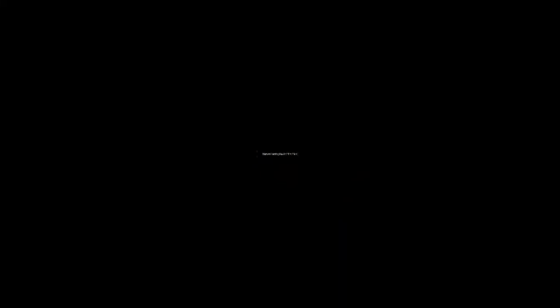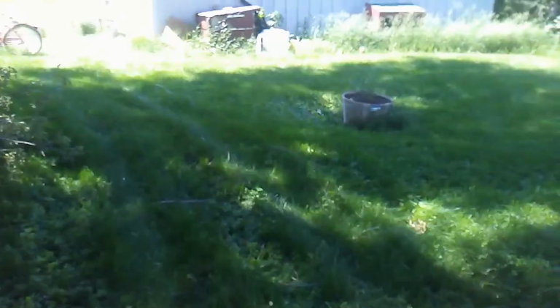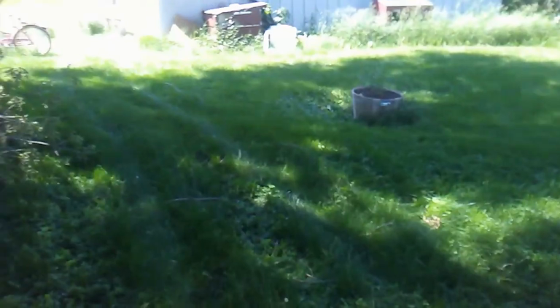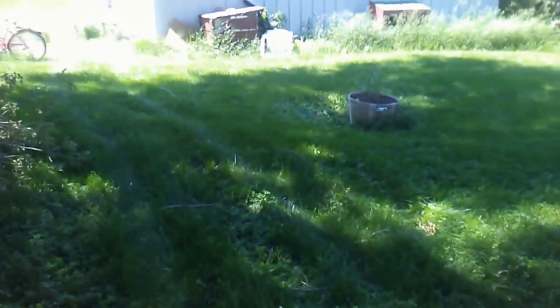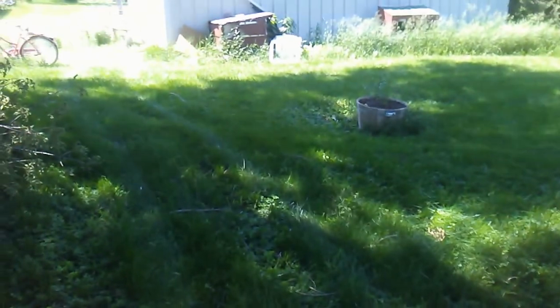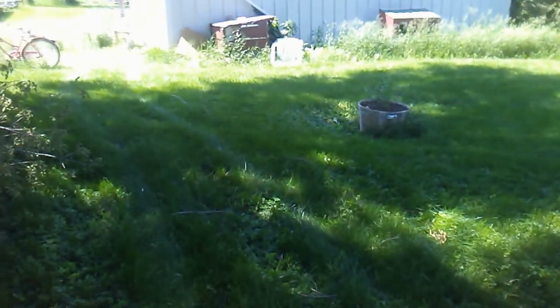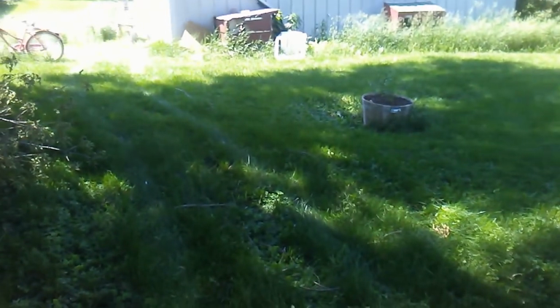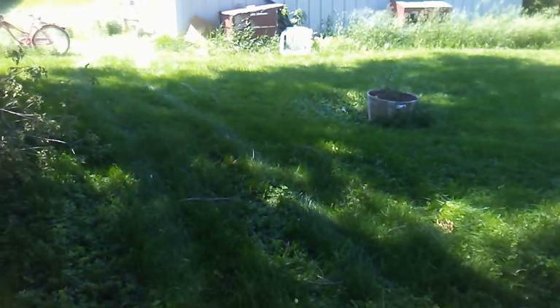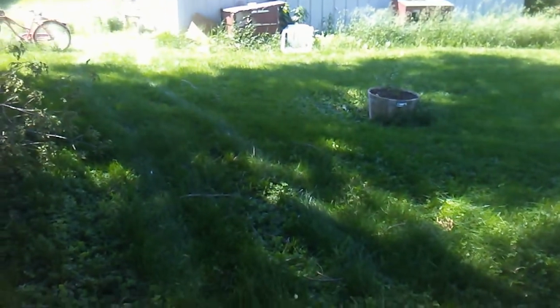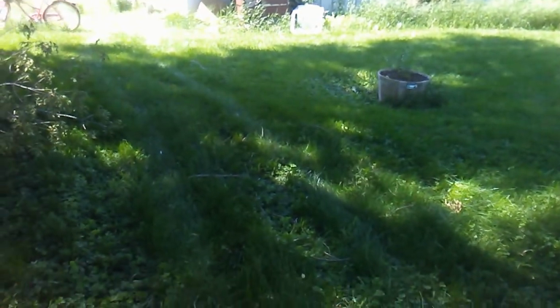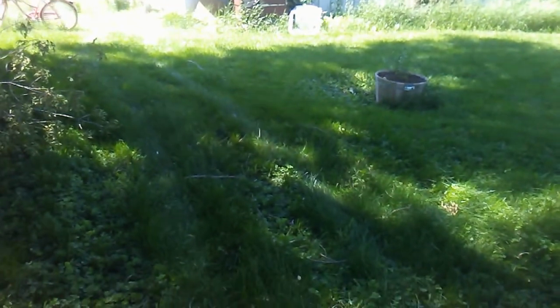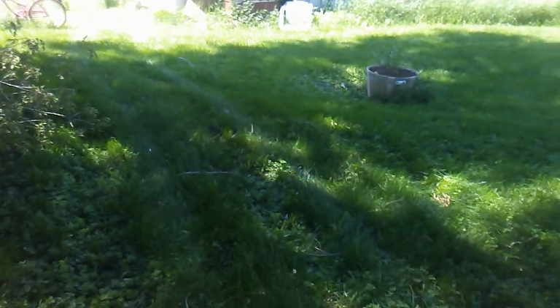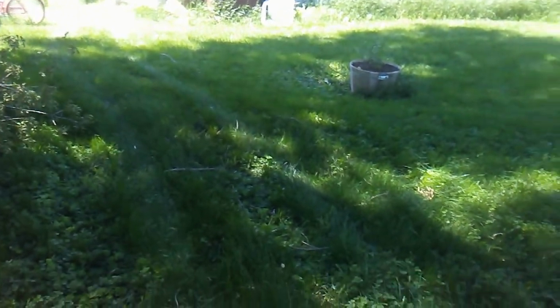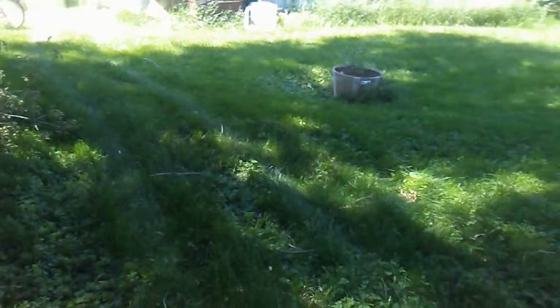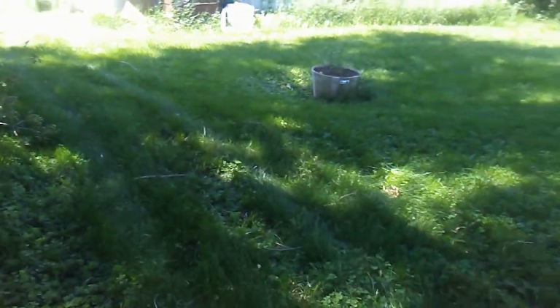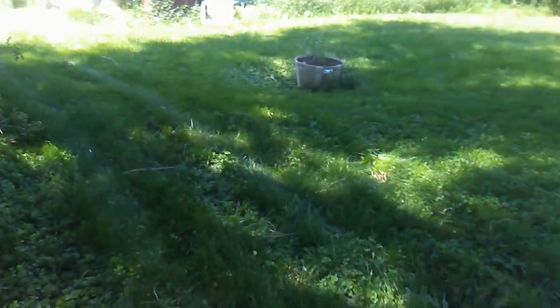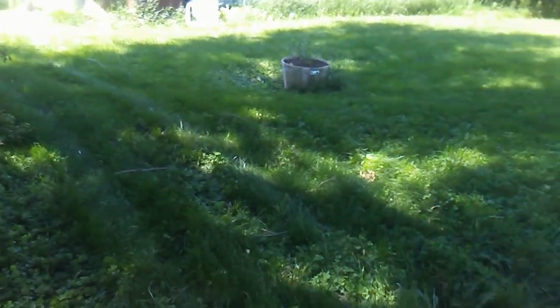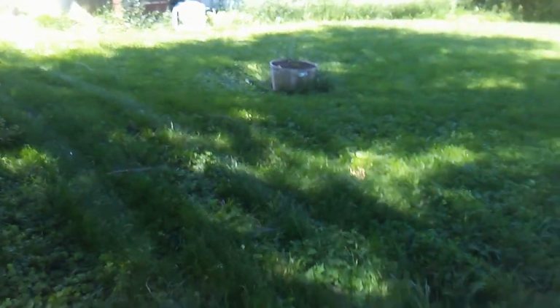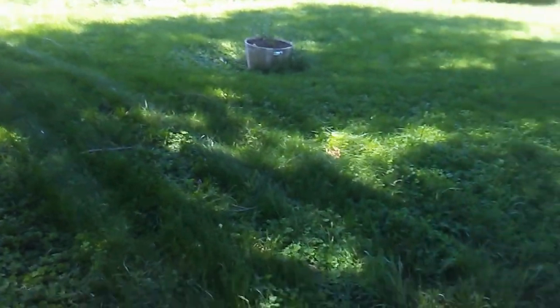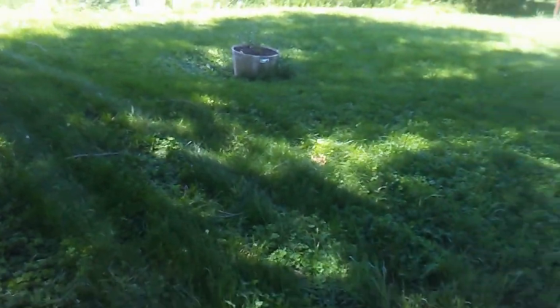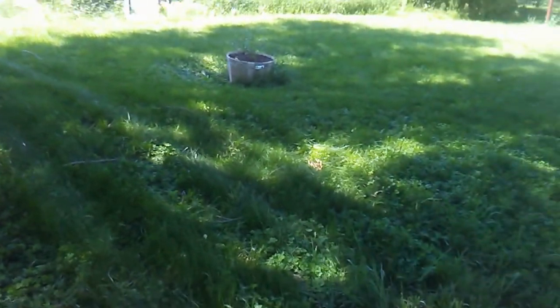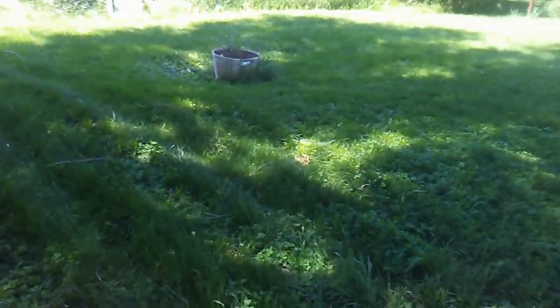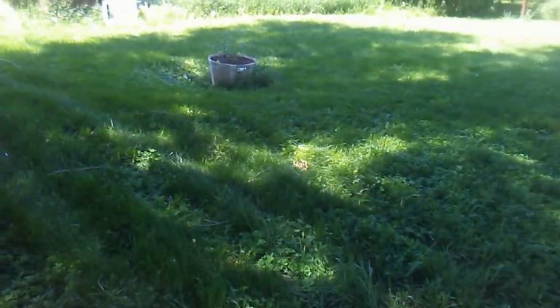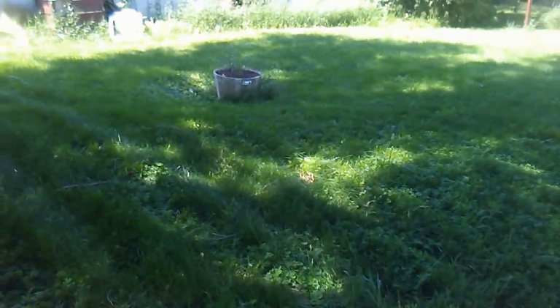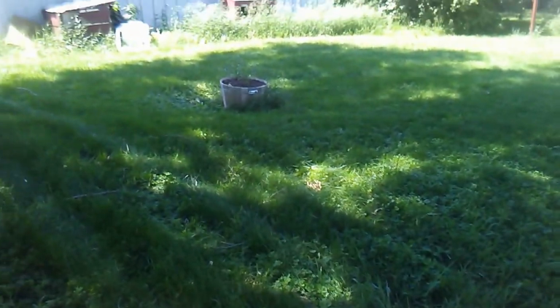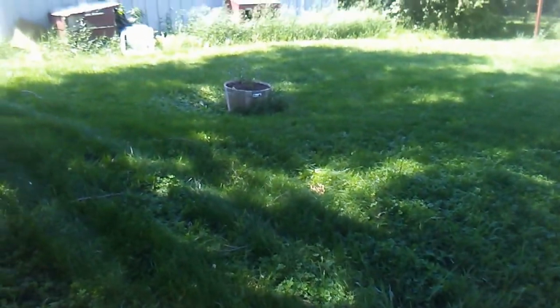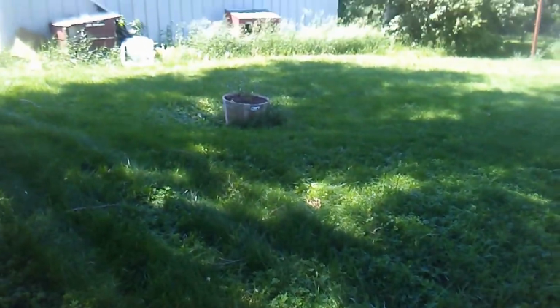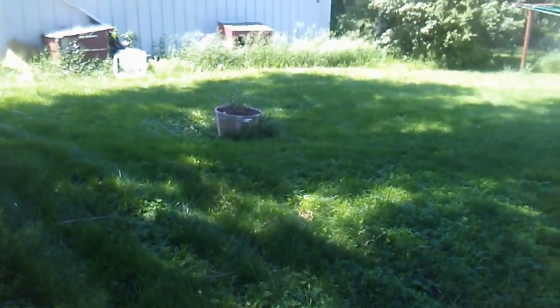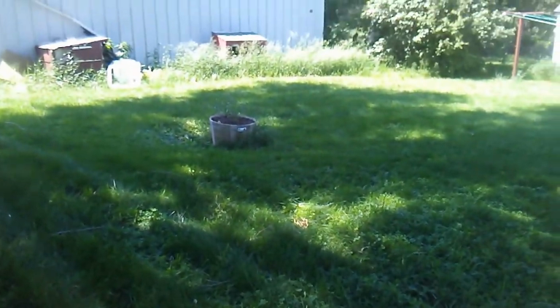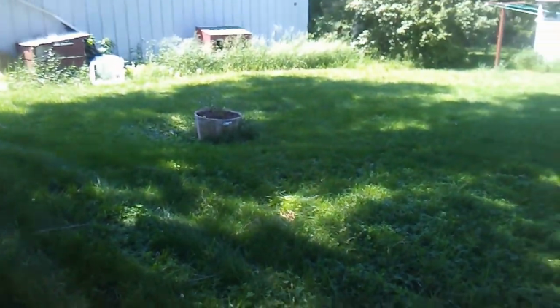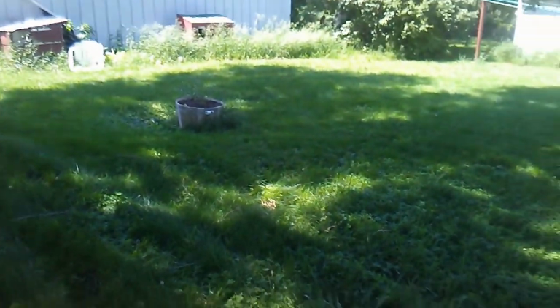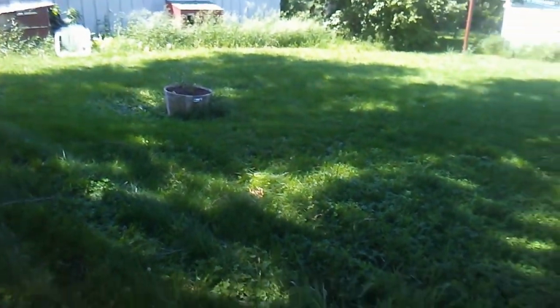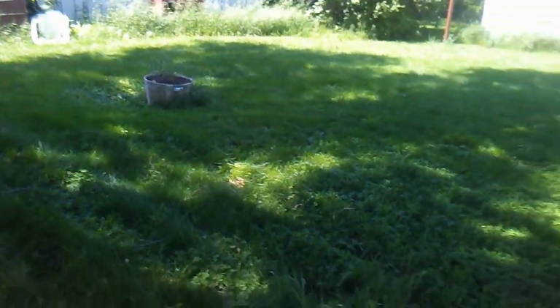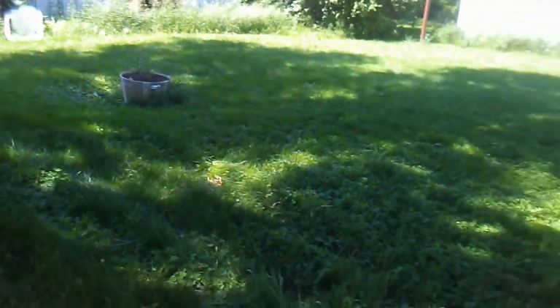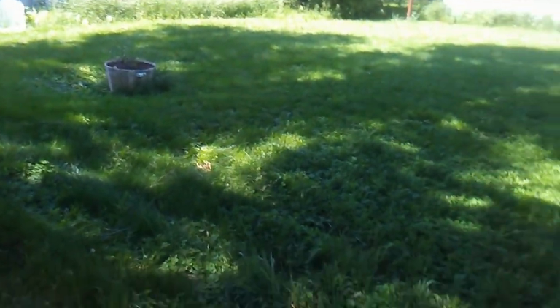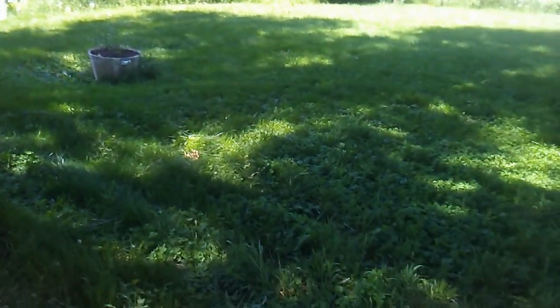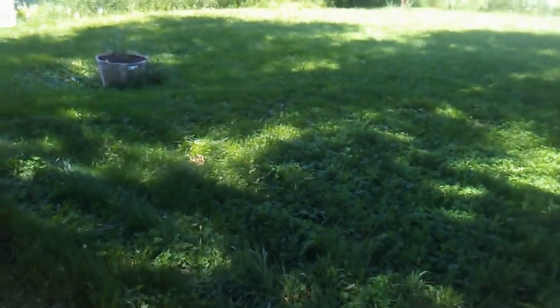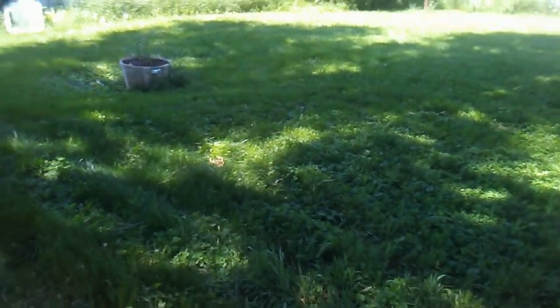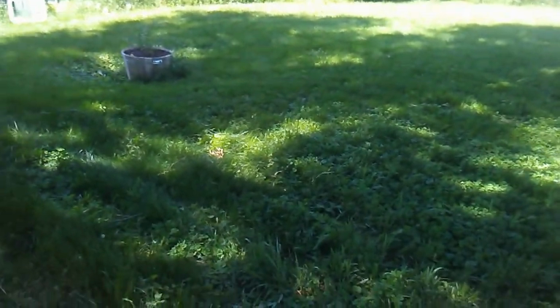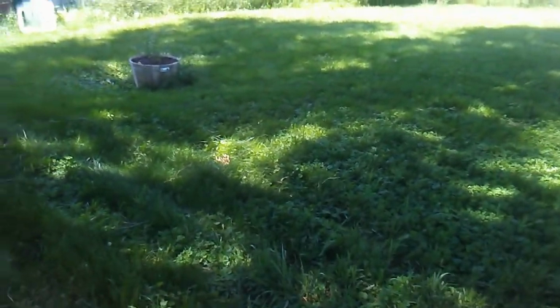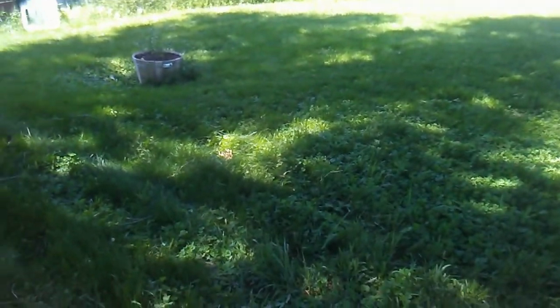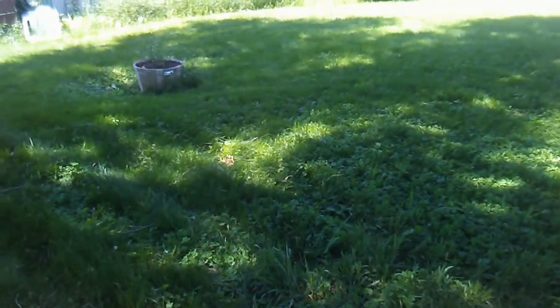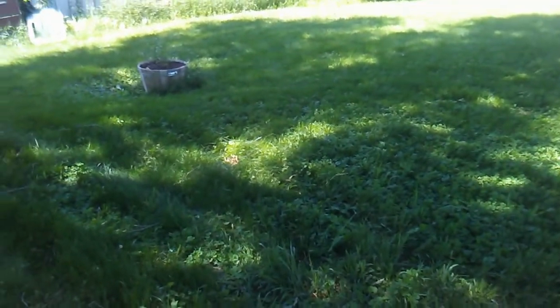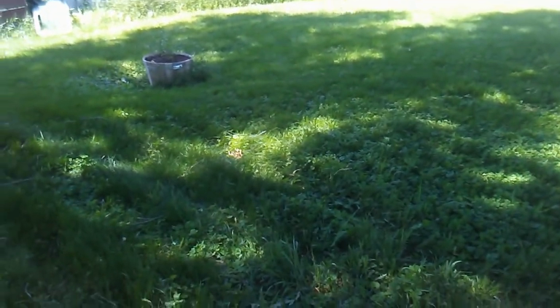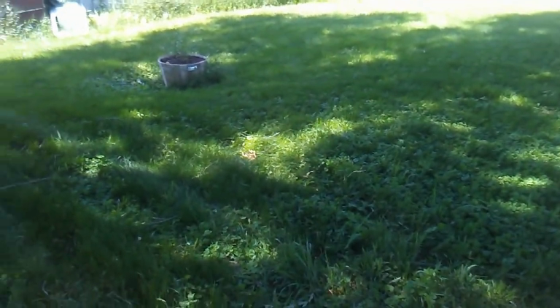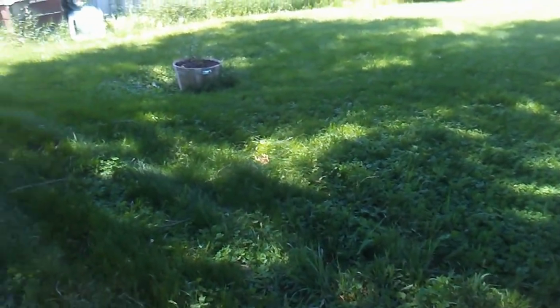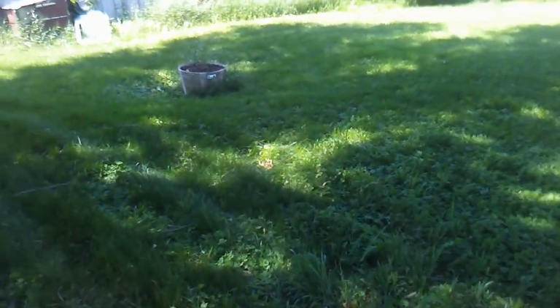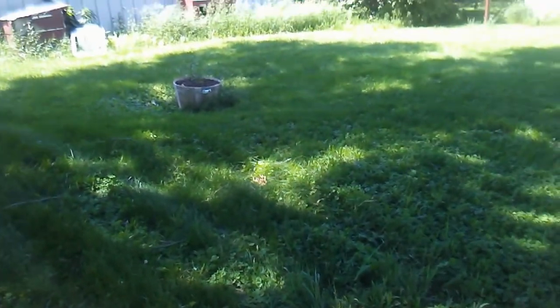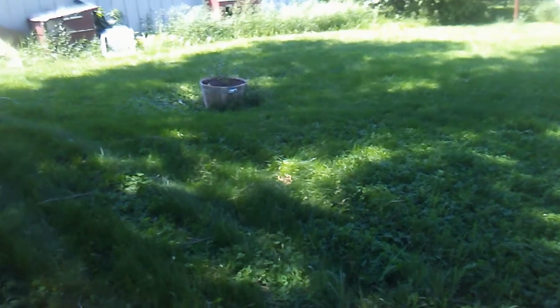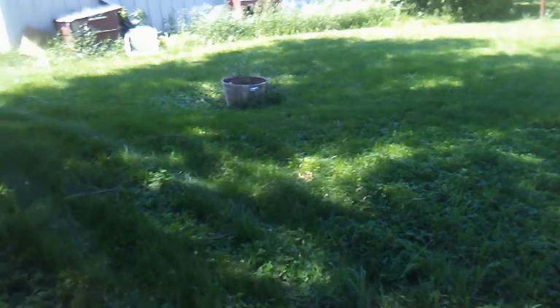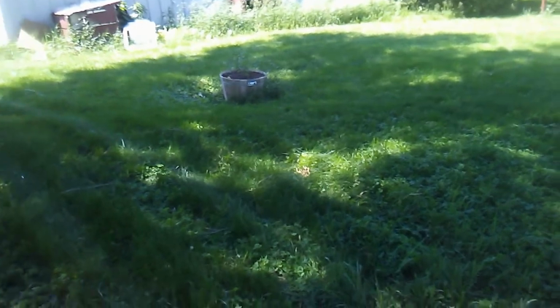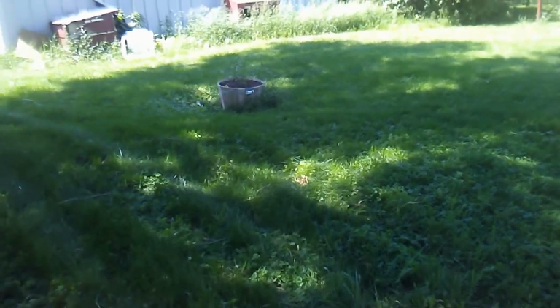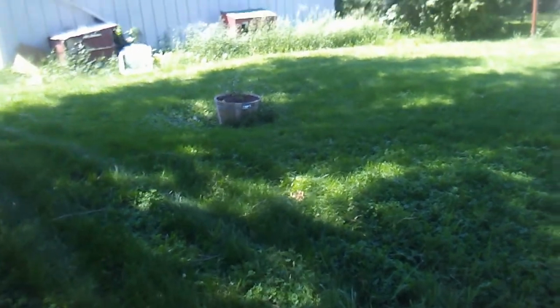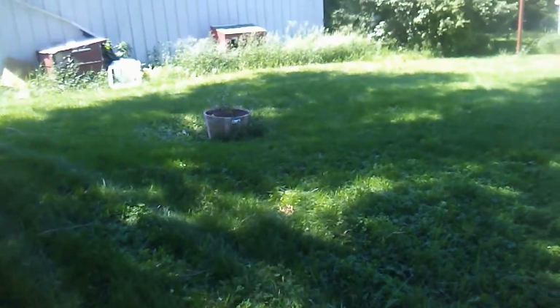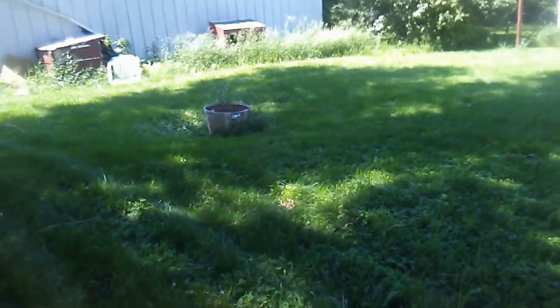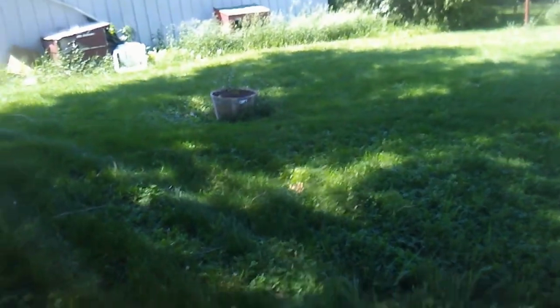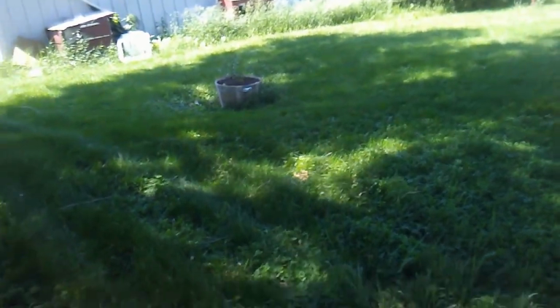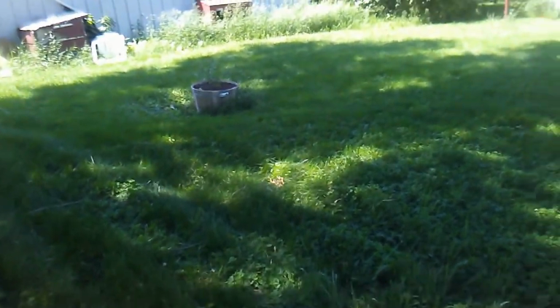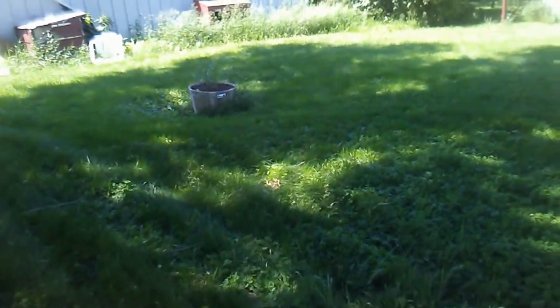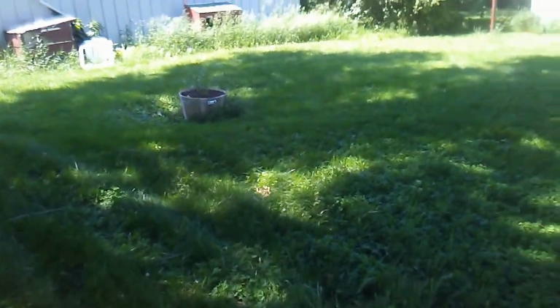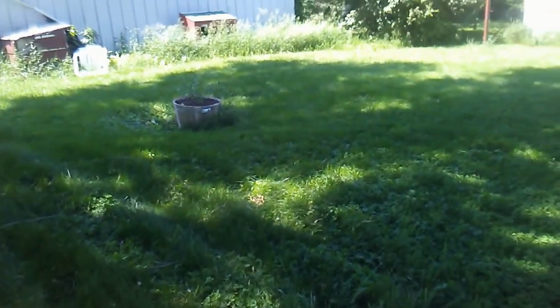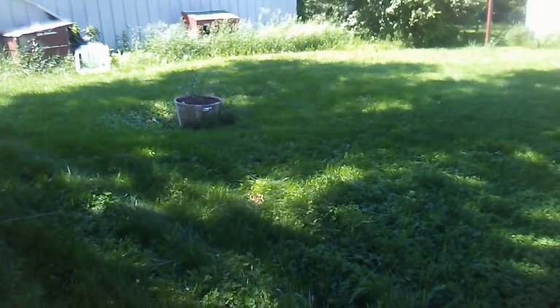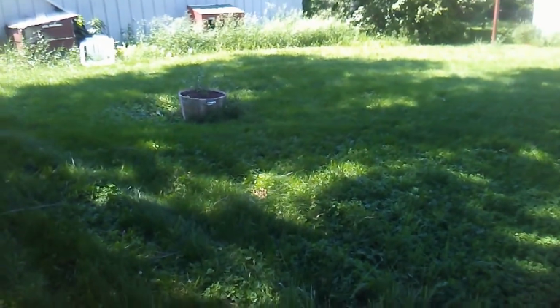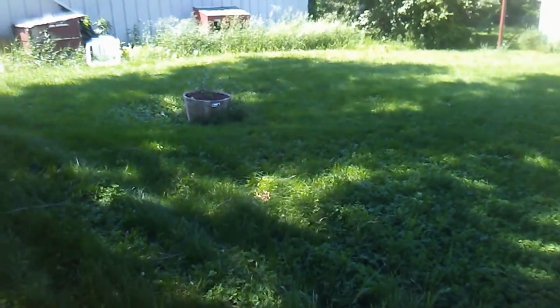Welcome back to another video about fixing lawn mowers. Today we're going to discuss how to get a mower that mows pretty badly to mow a lot better.